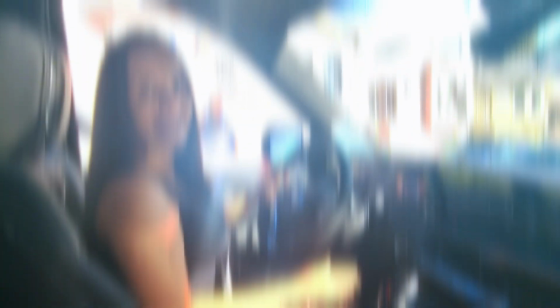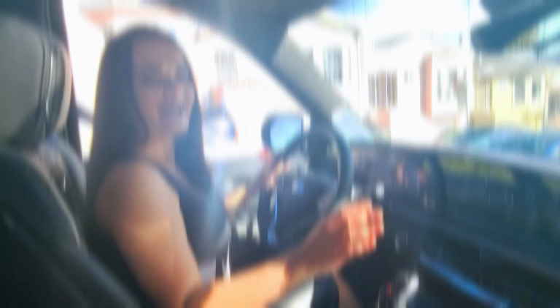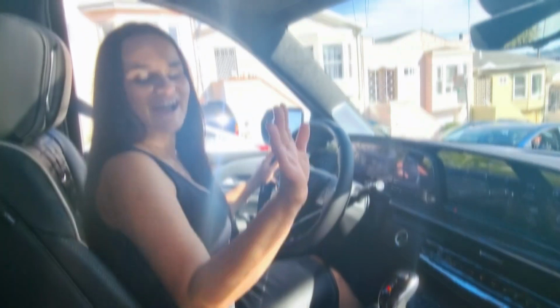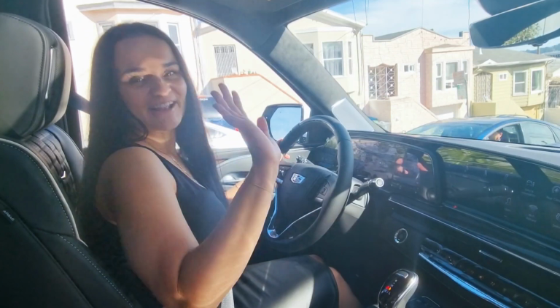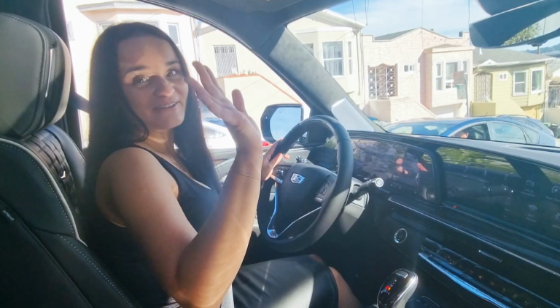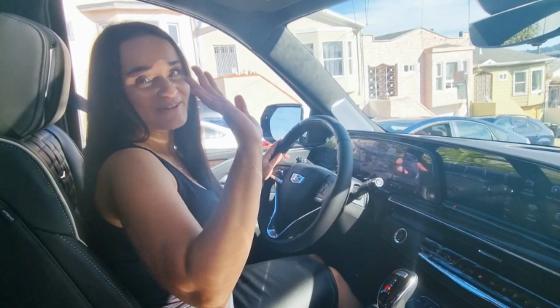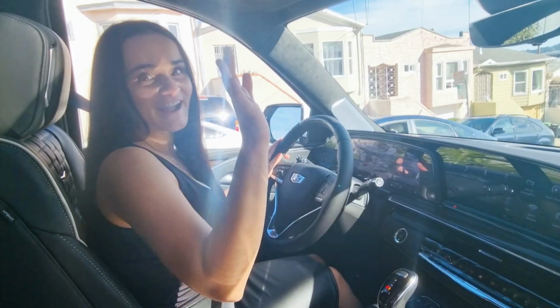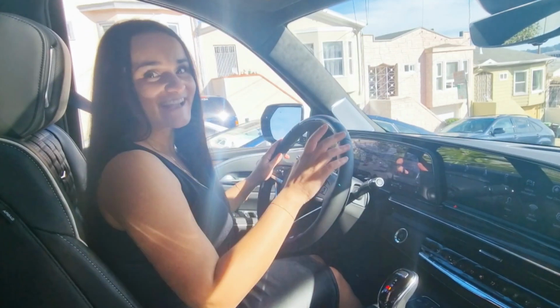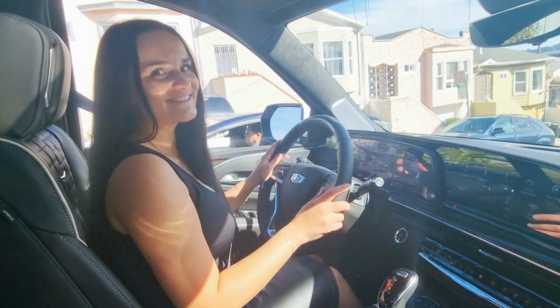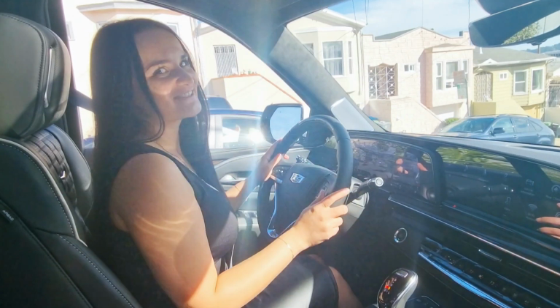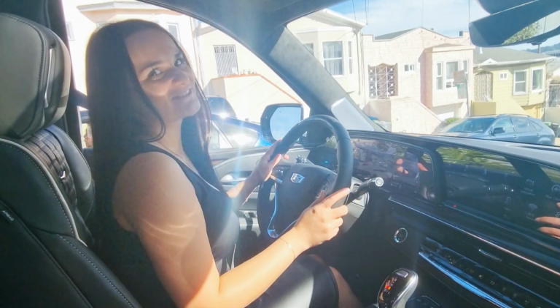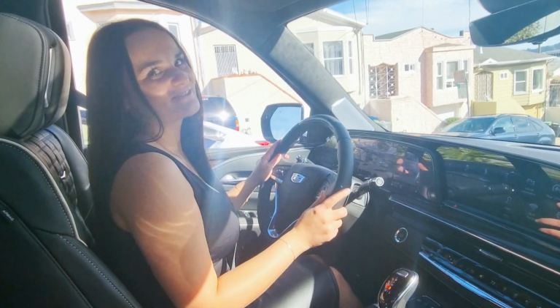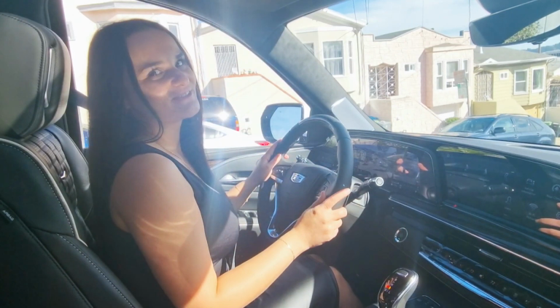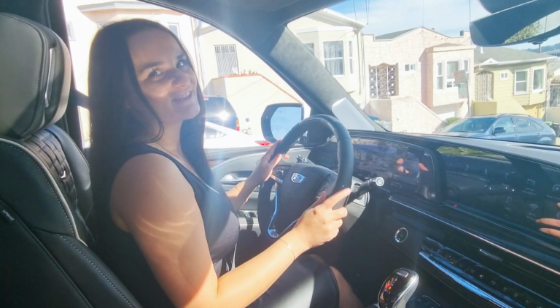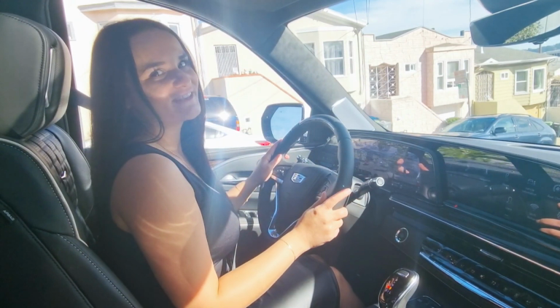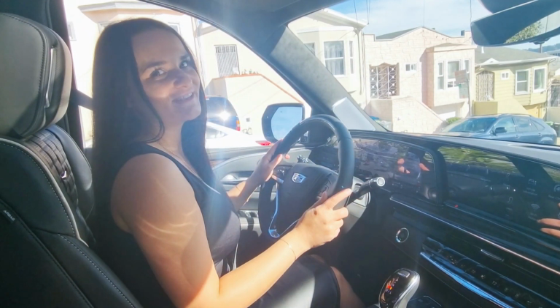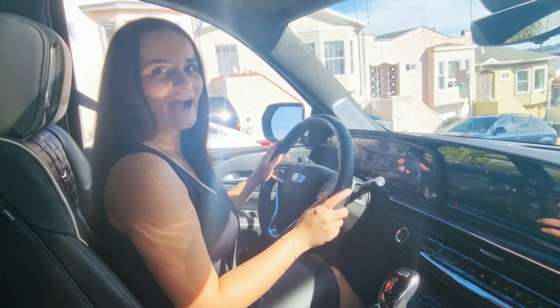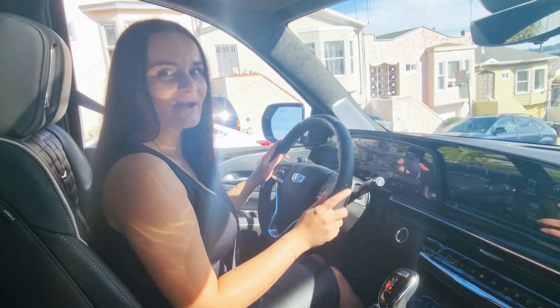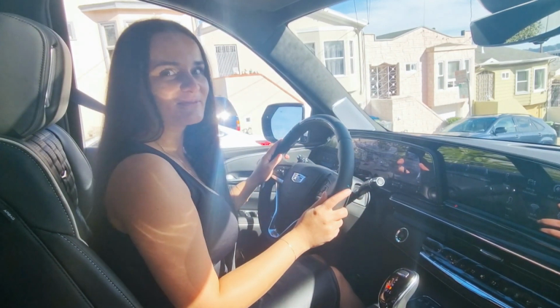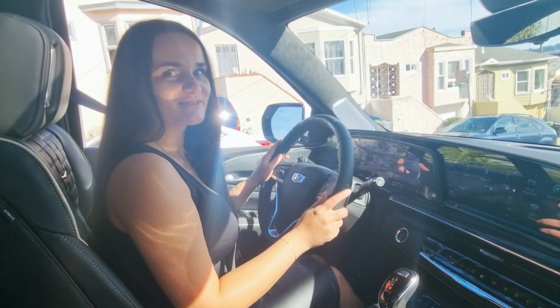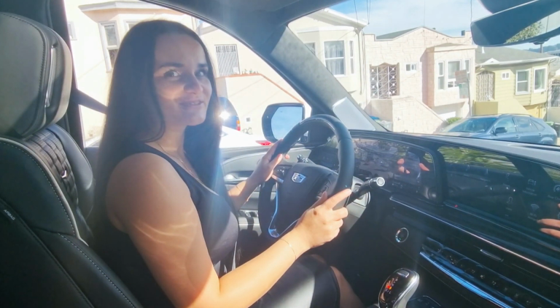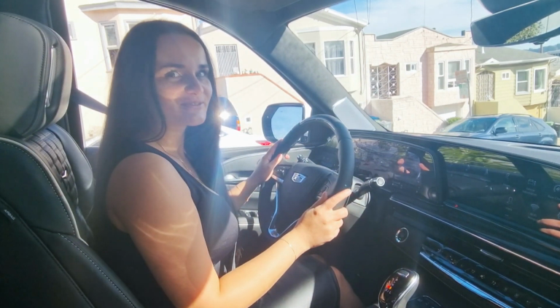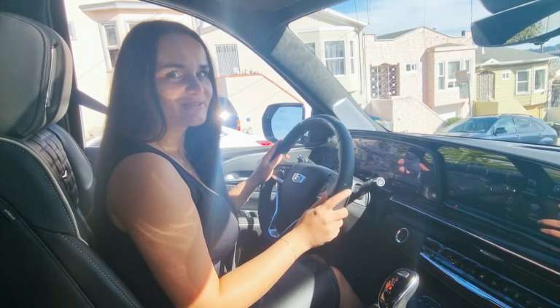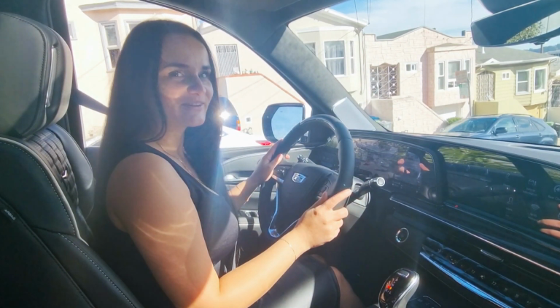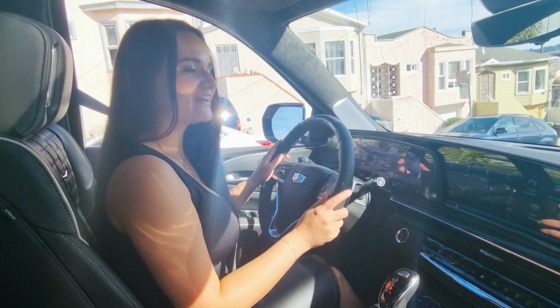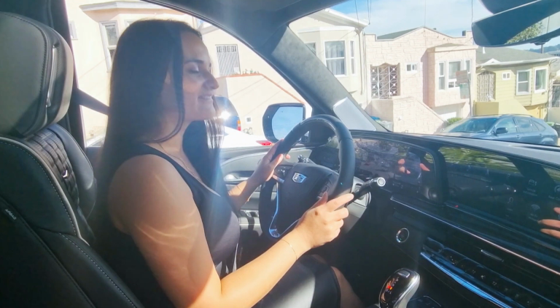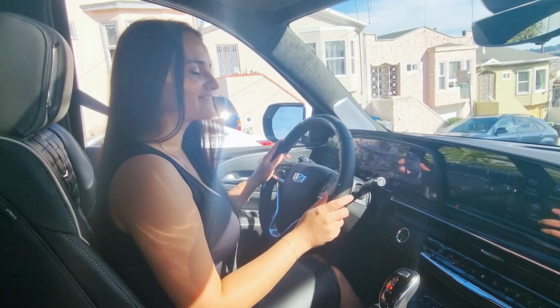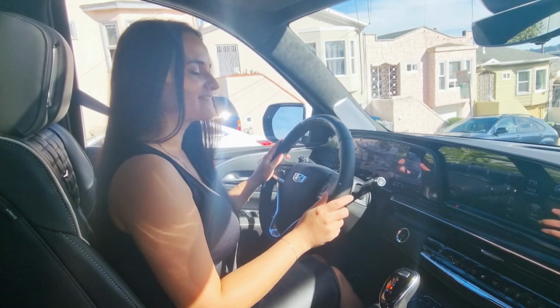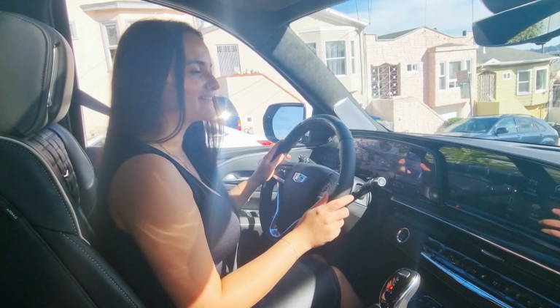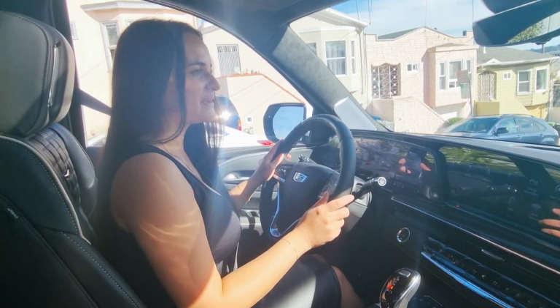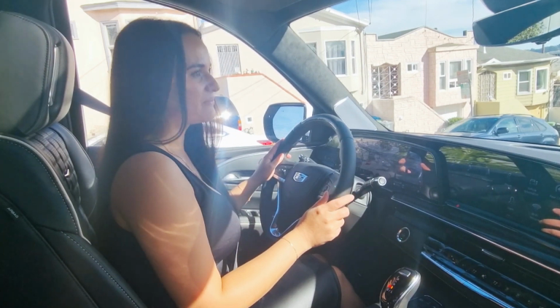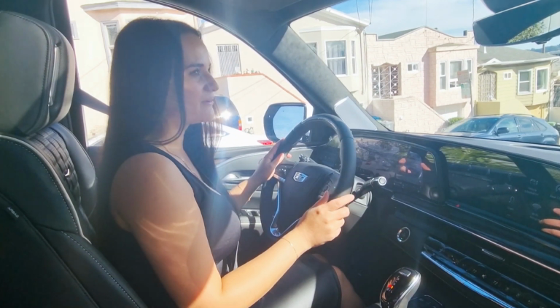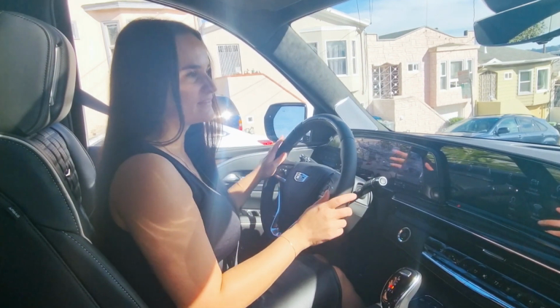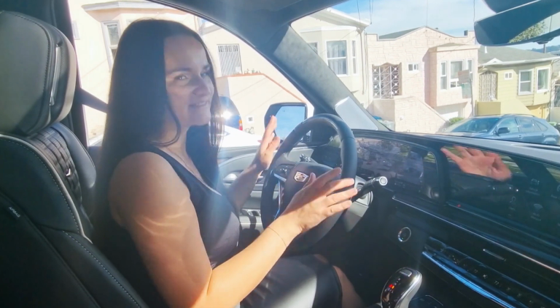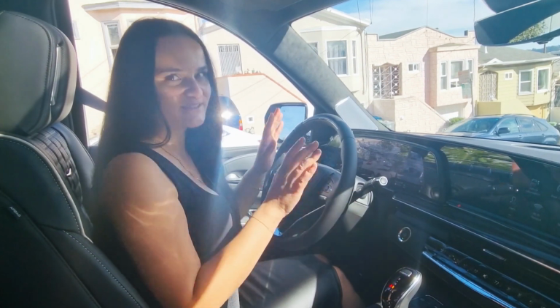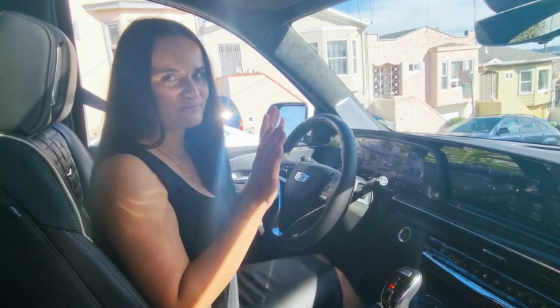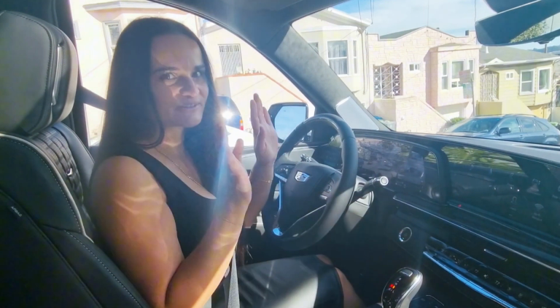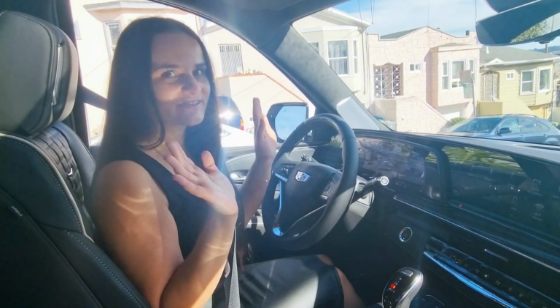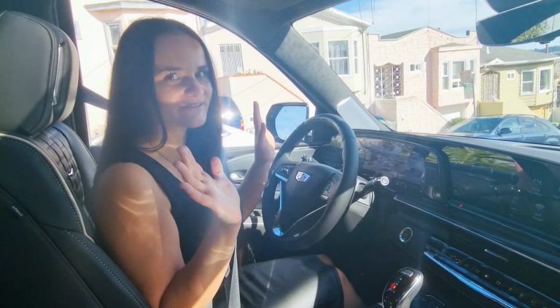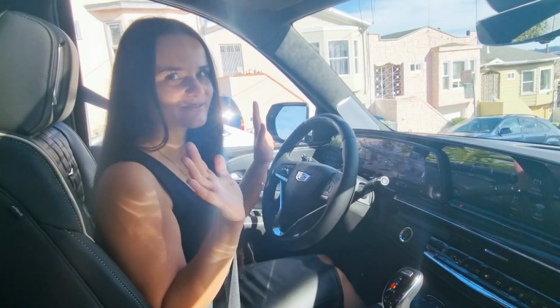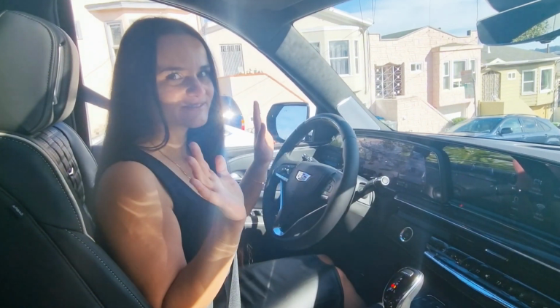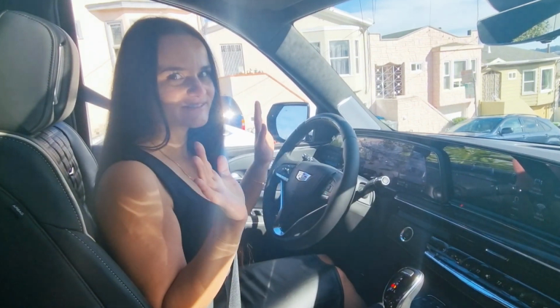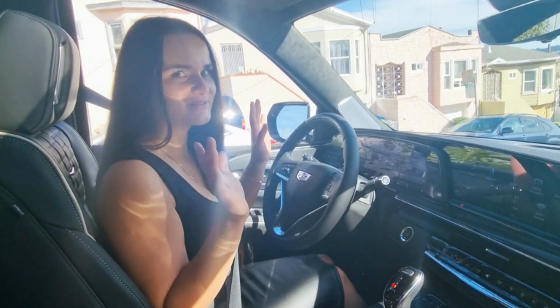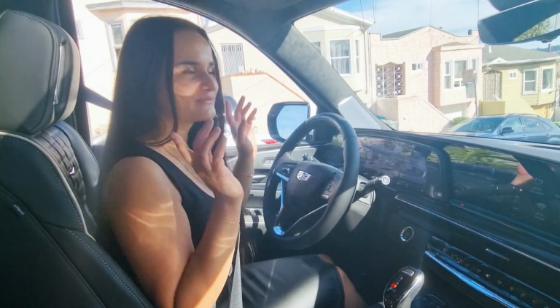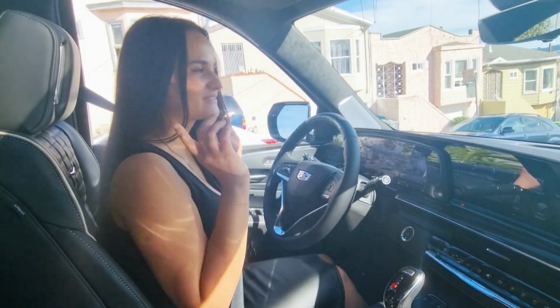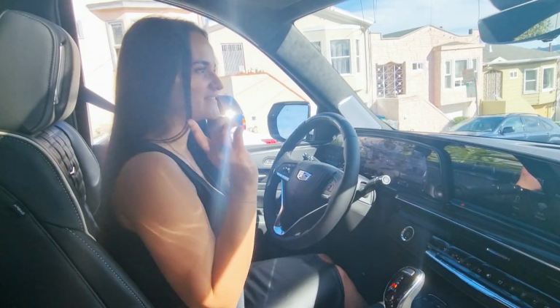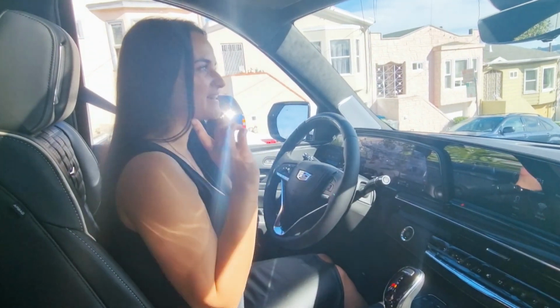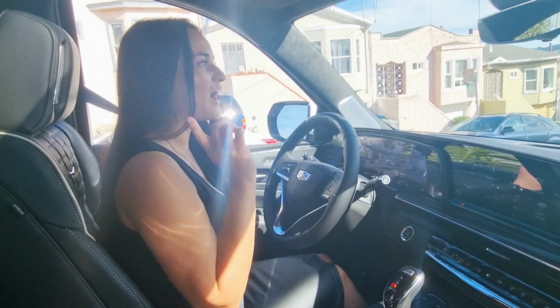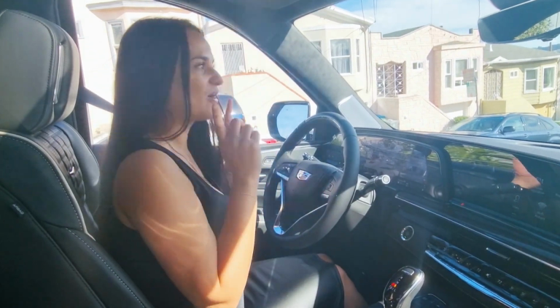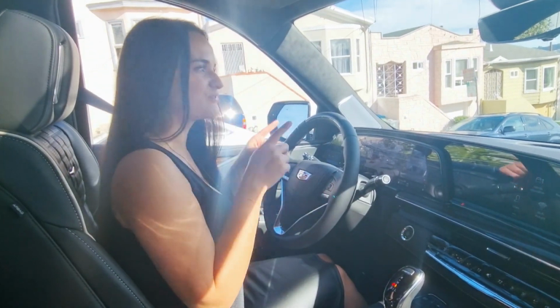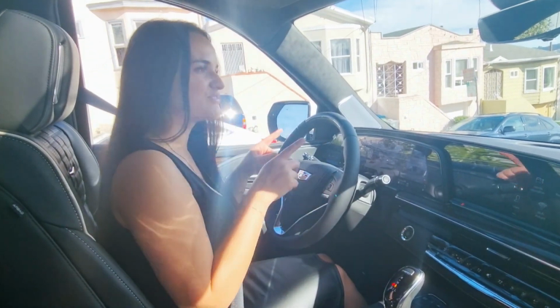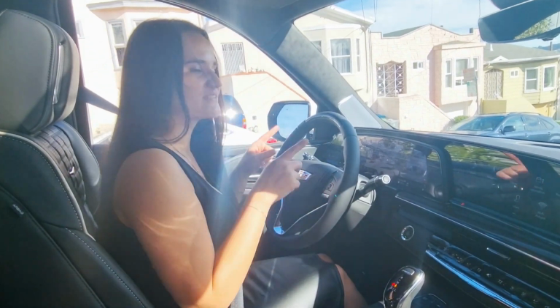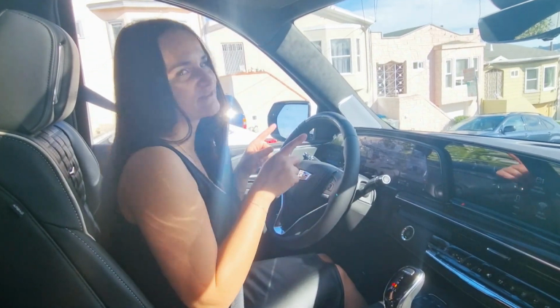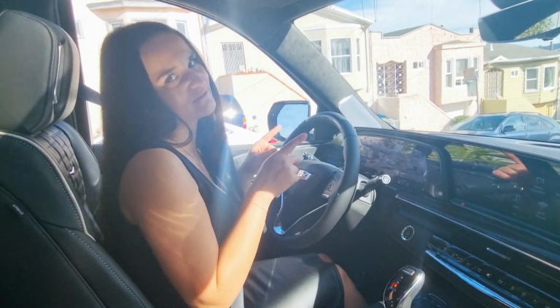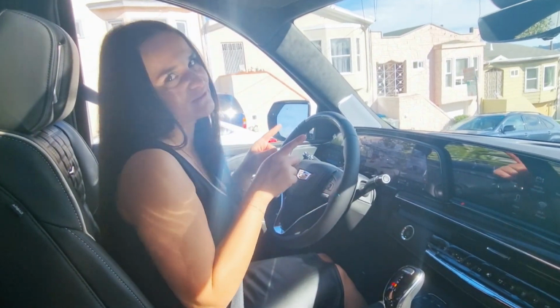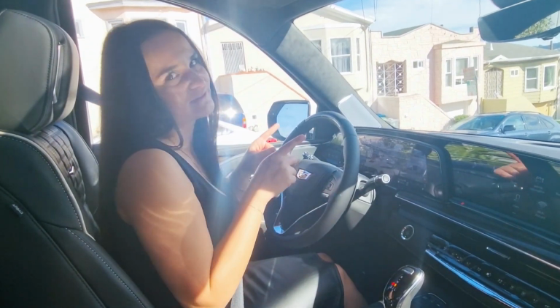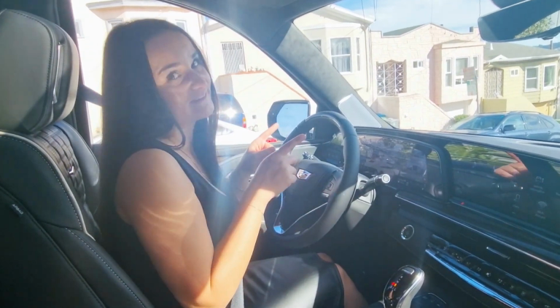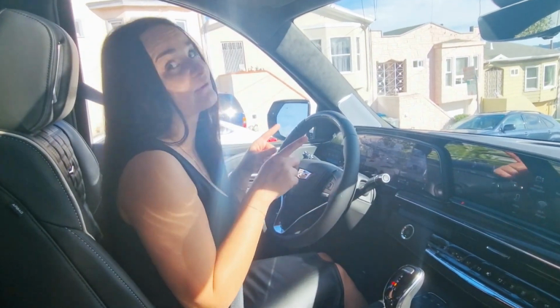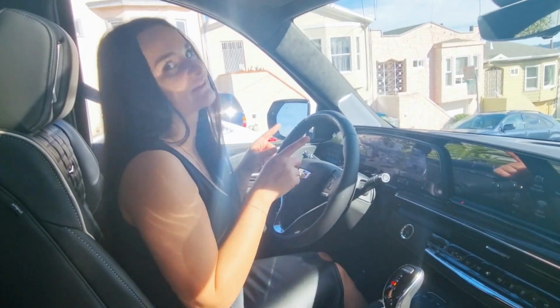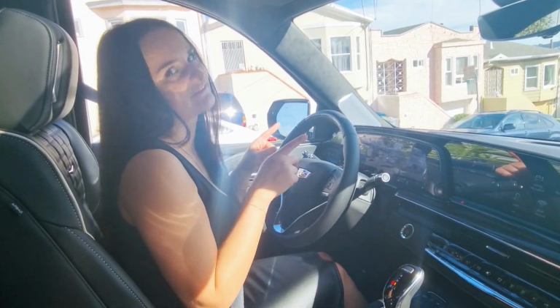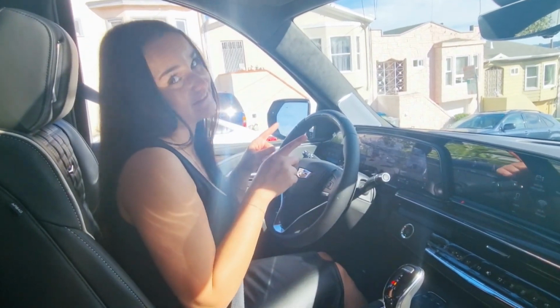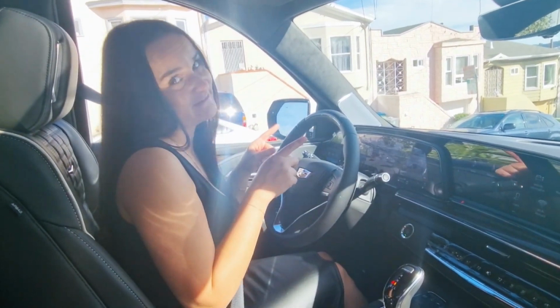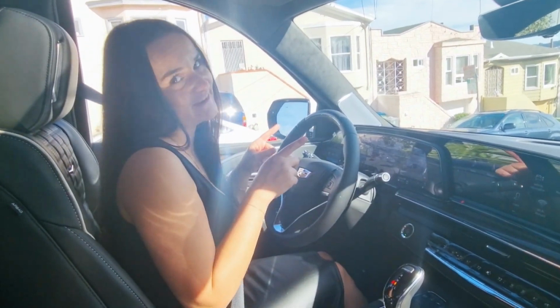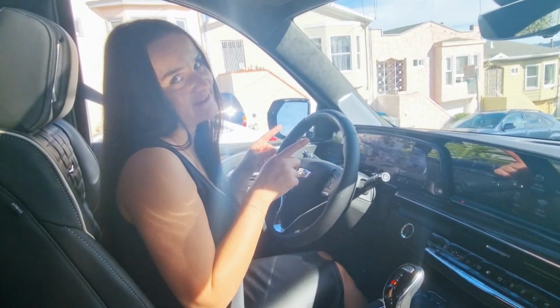Hello guys, today I will show you everything about the Super Cruise. You will see how it works on the freeway.